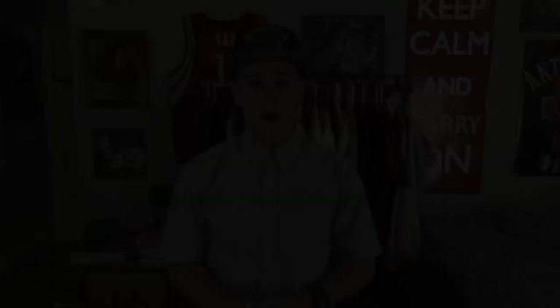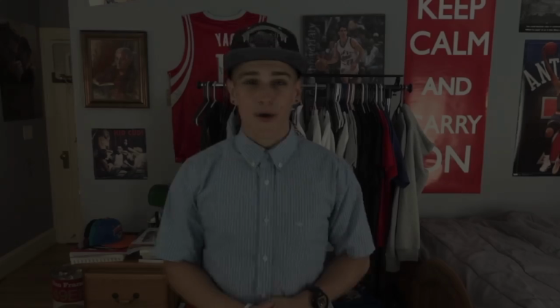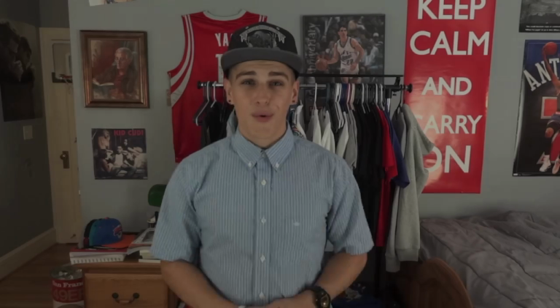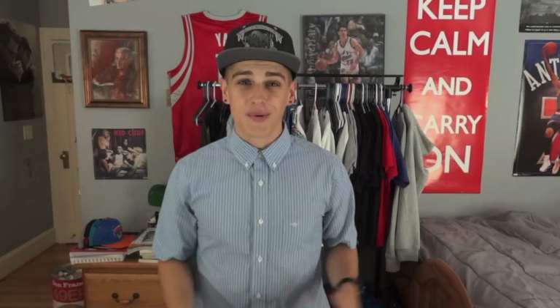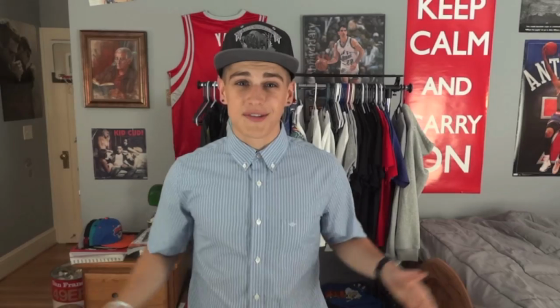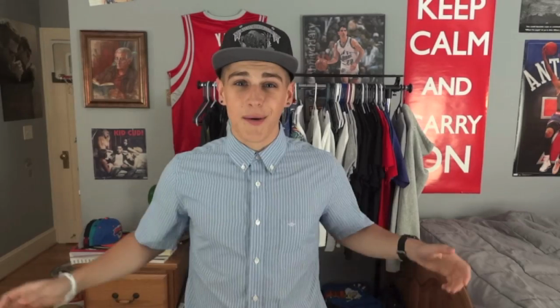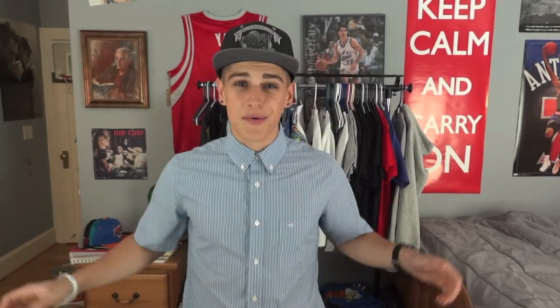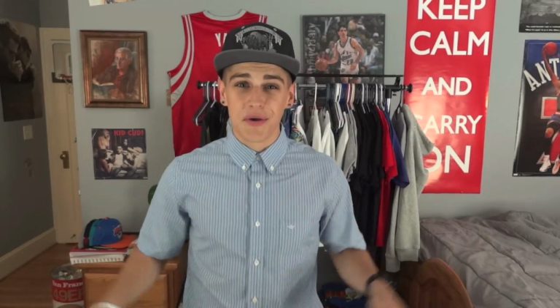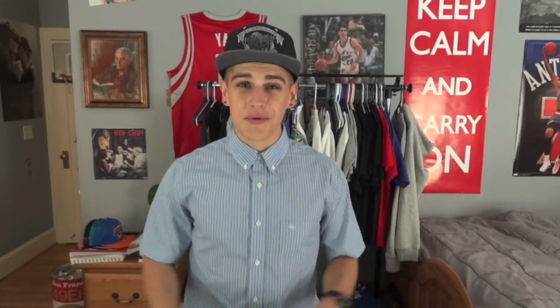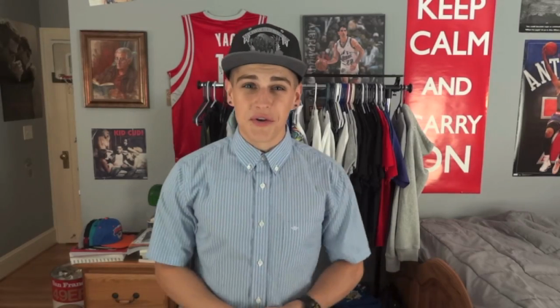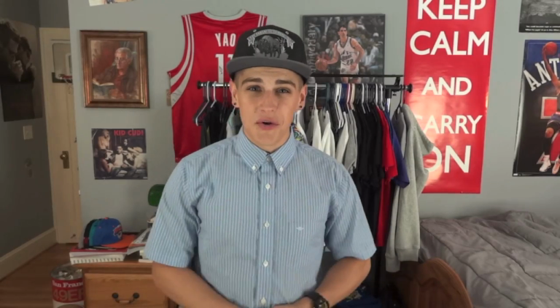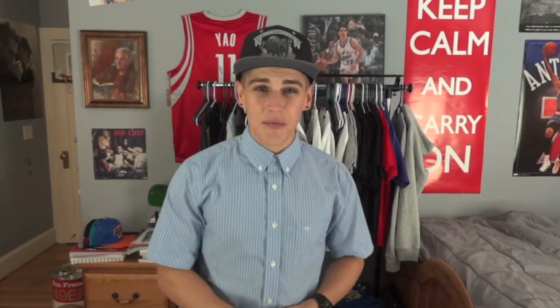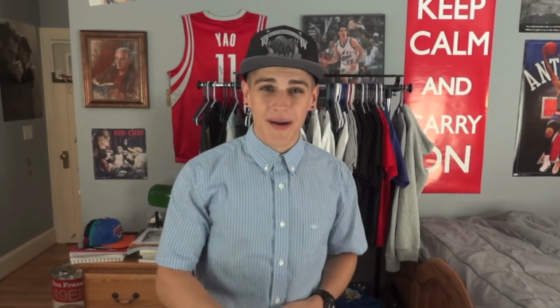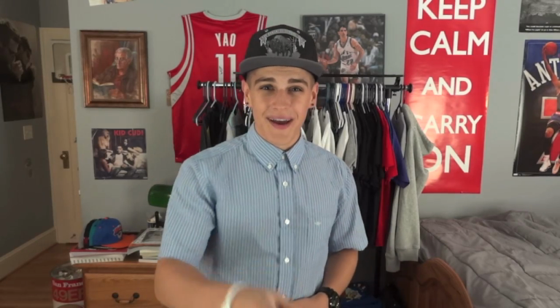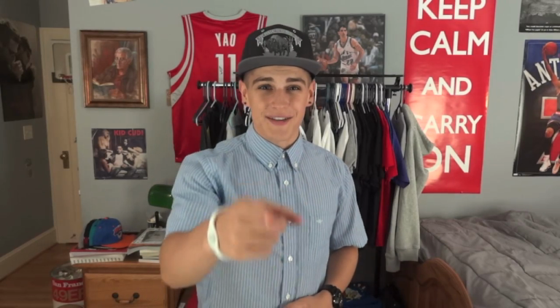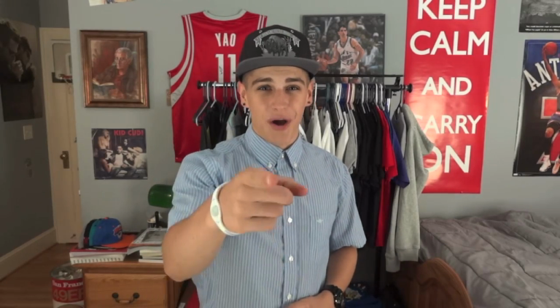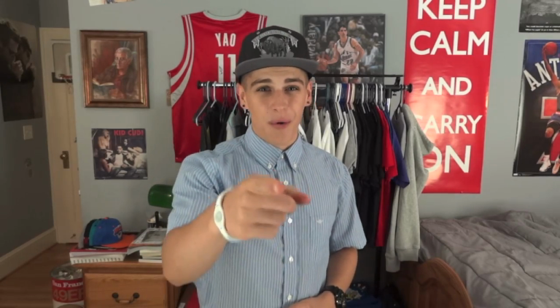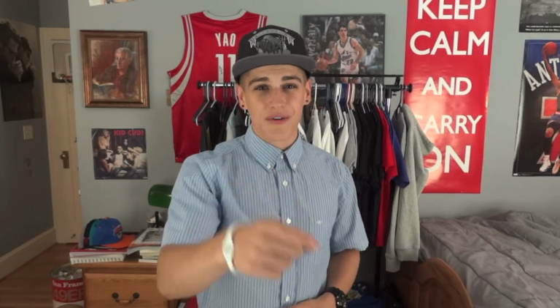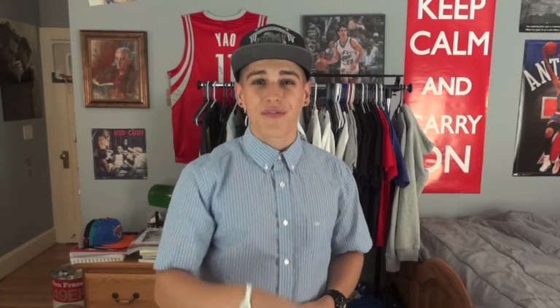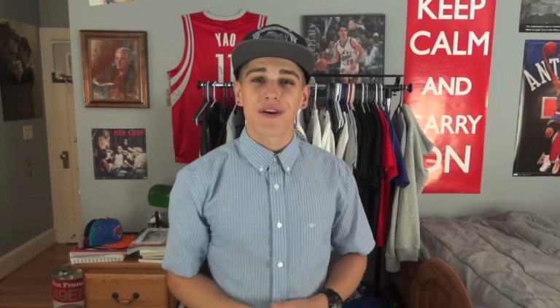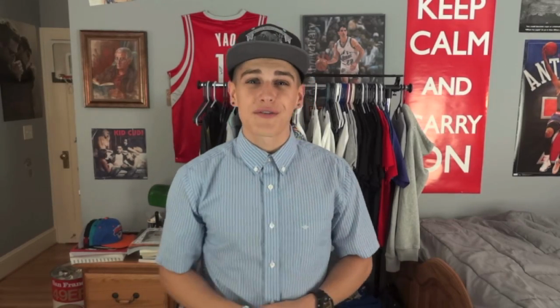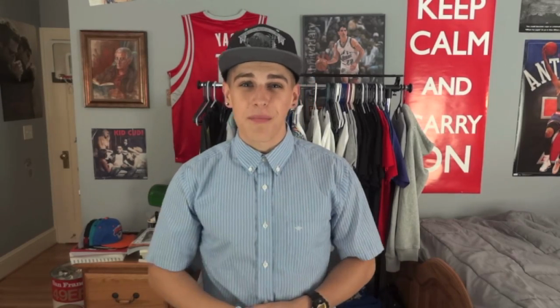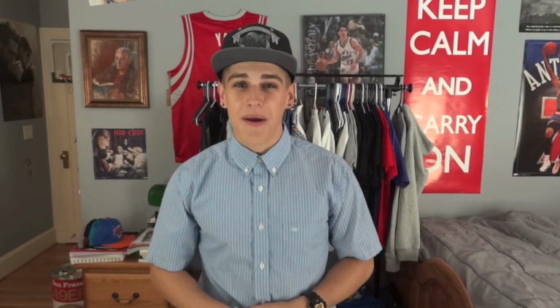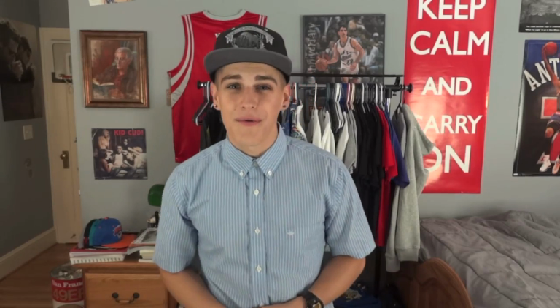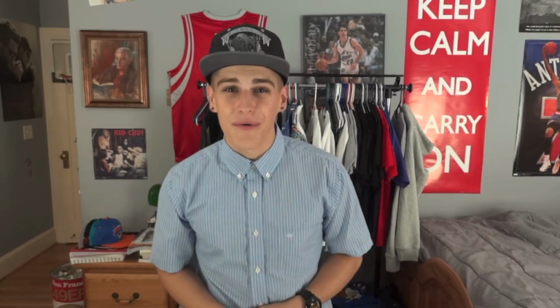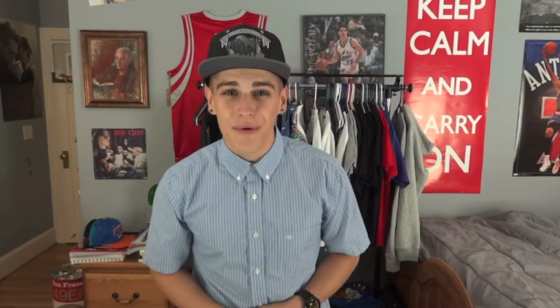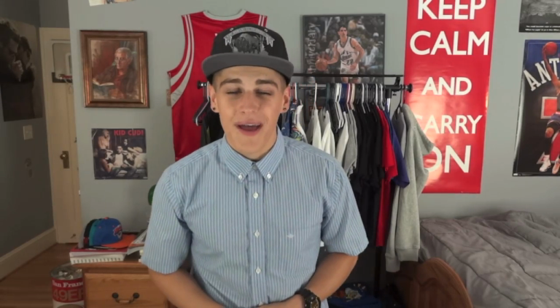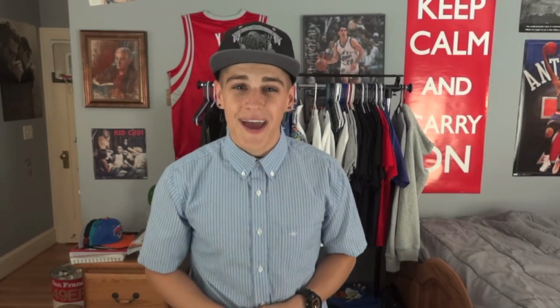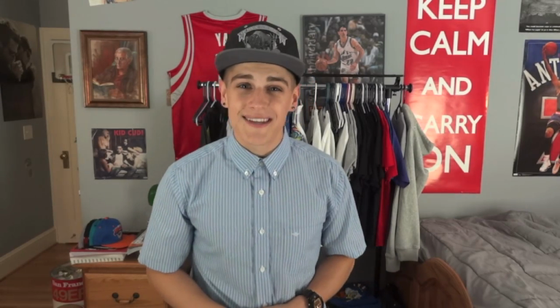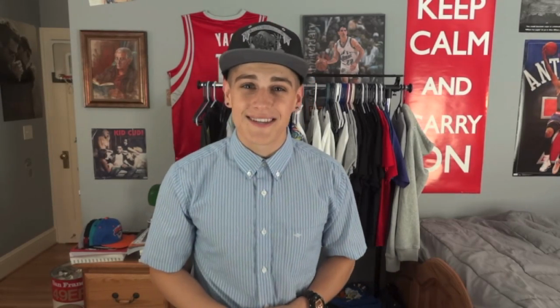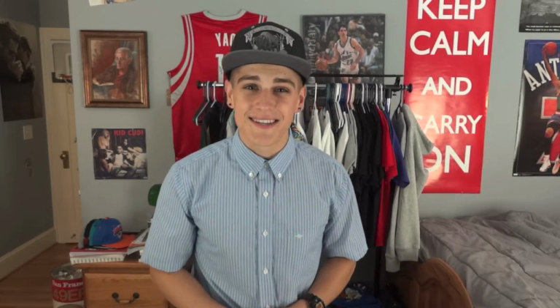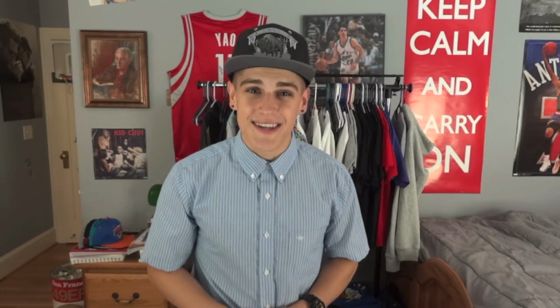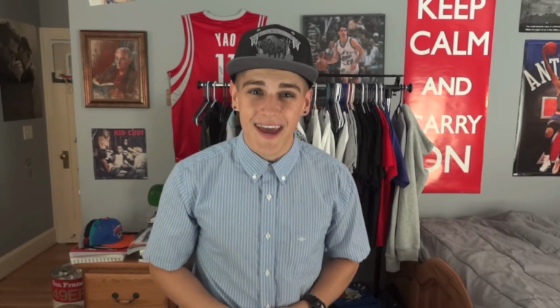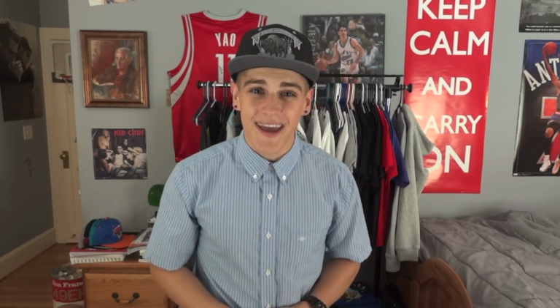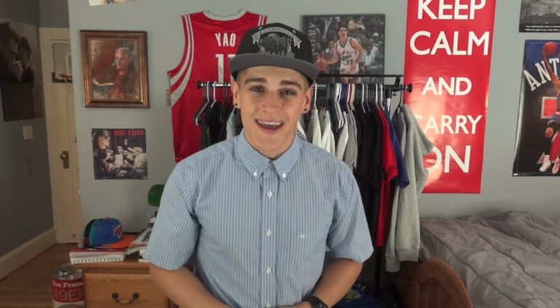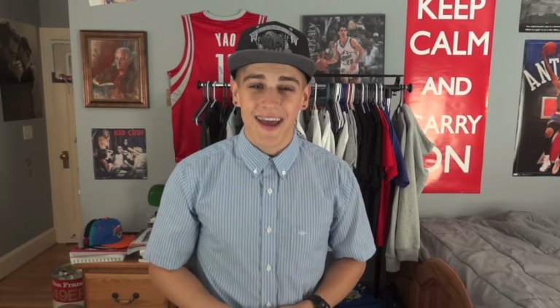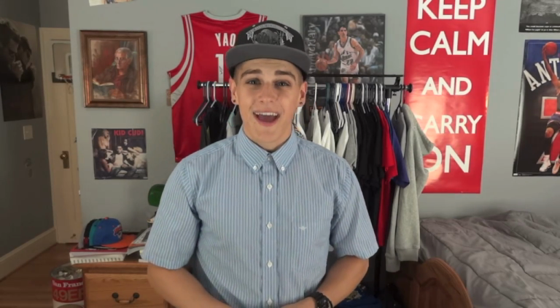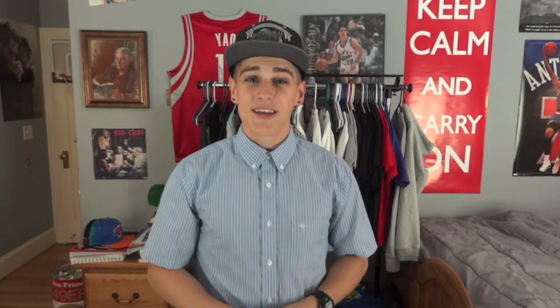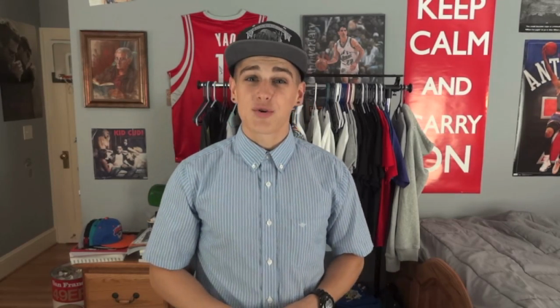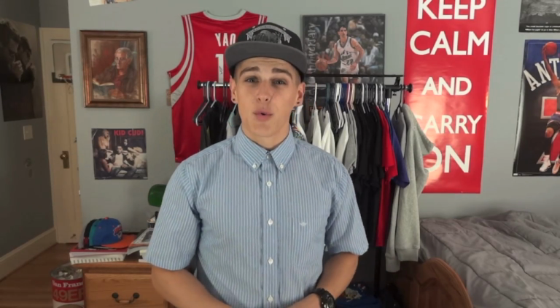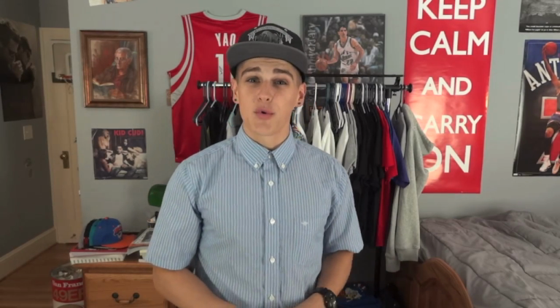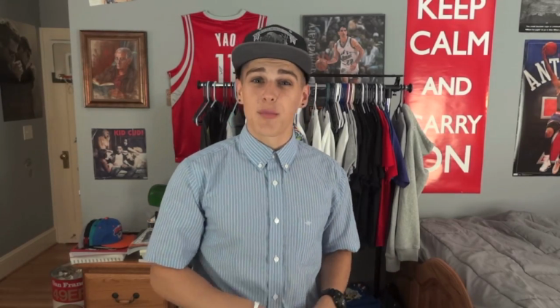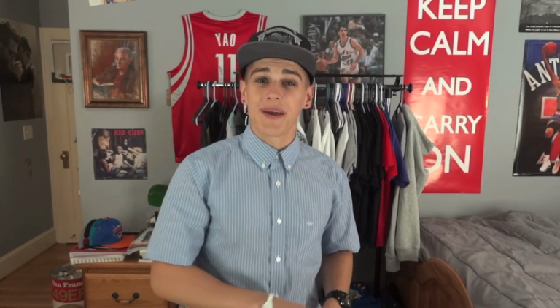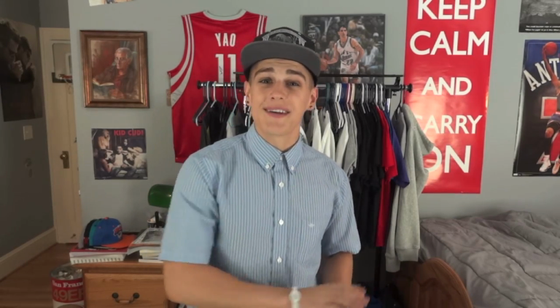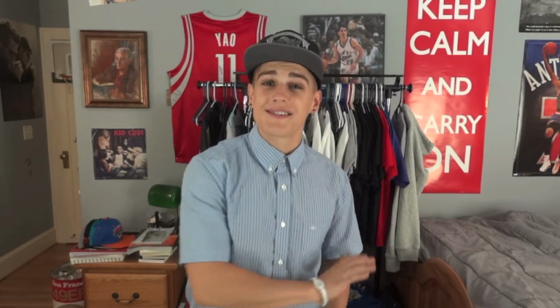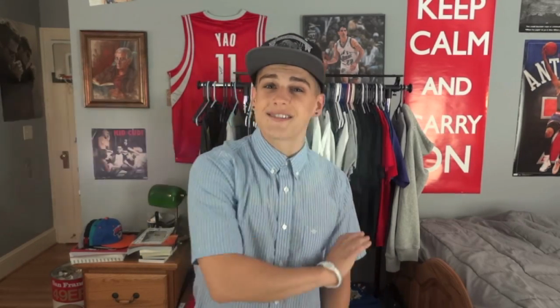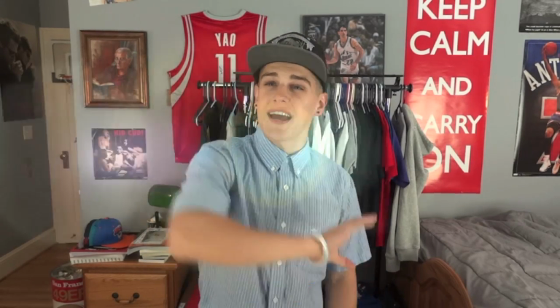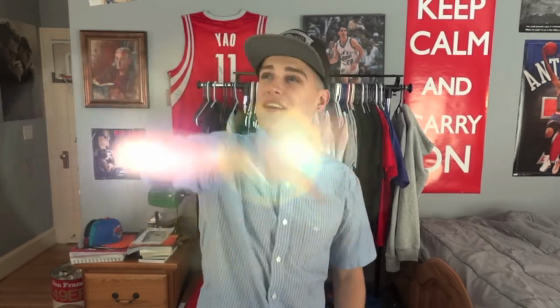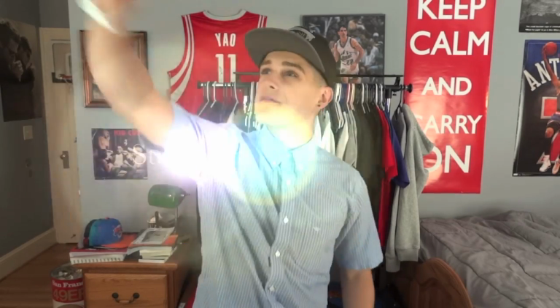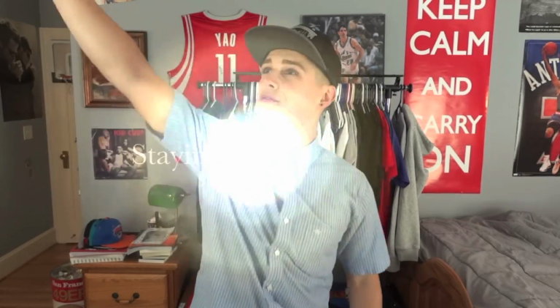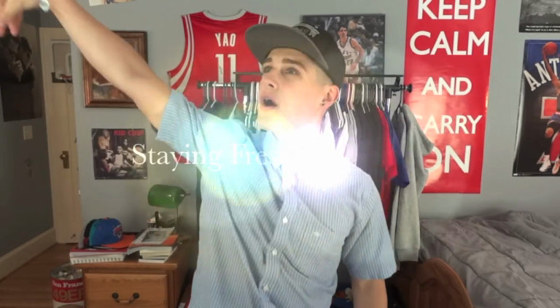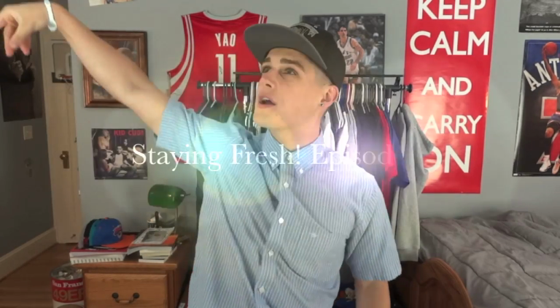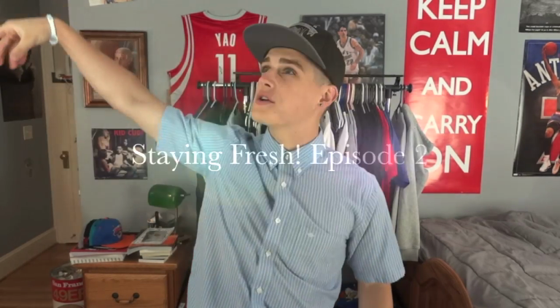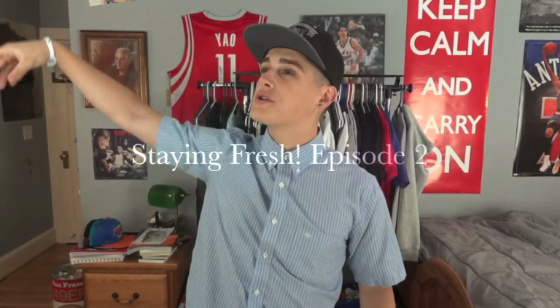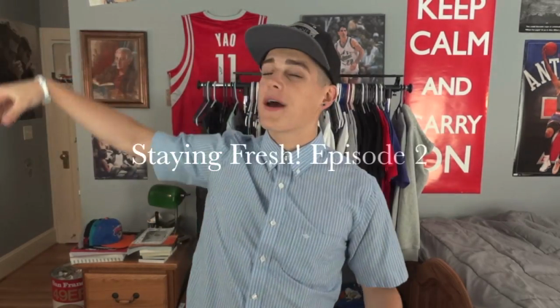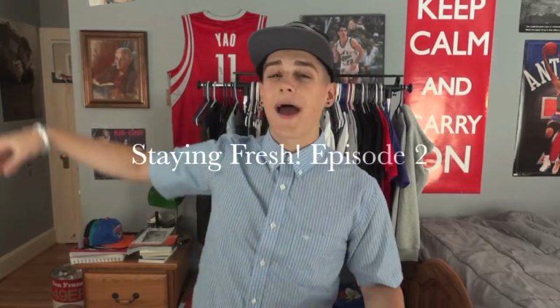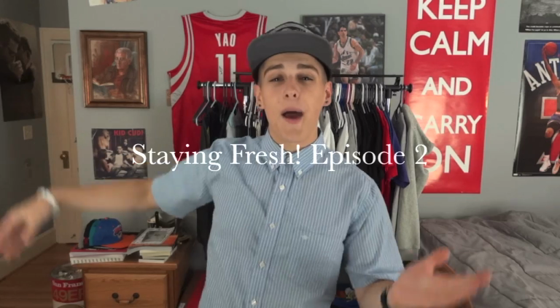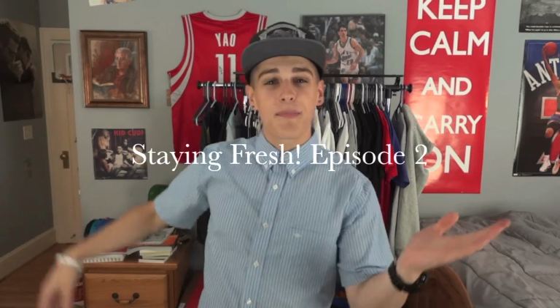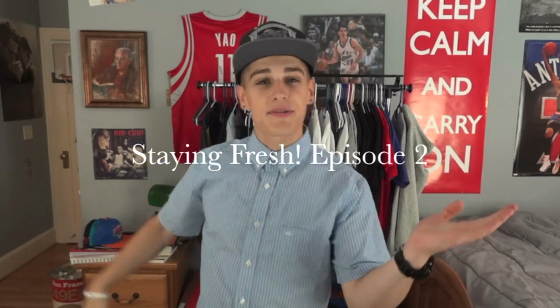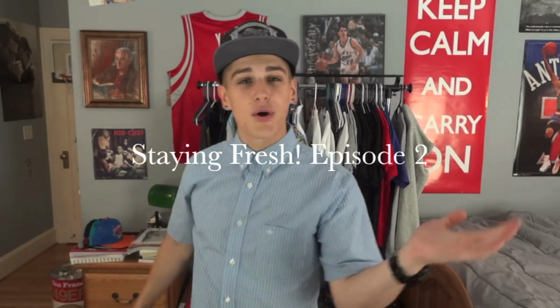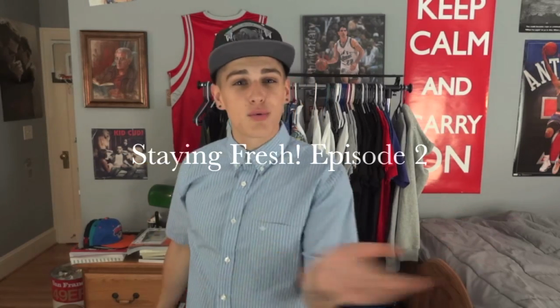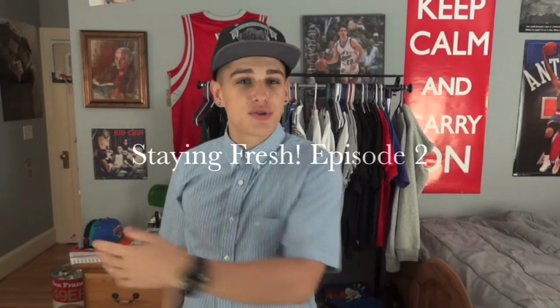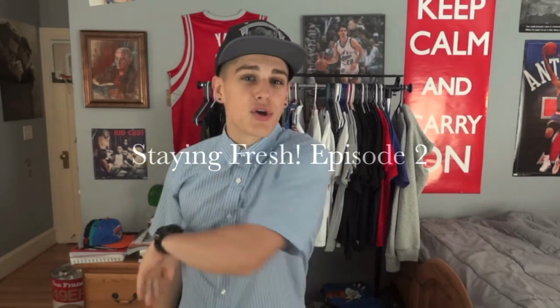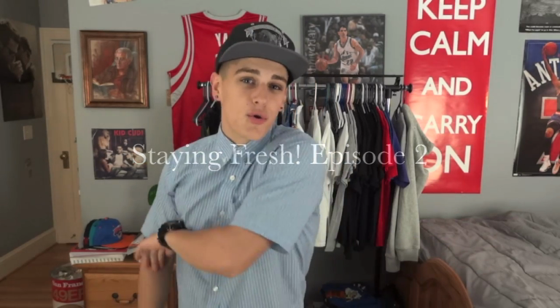What's up YouTube? It's Always Fresh Apparel and today it's going to be Stayin' Fresh, Episode 2.